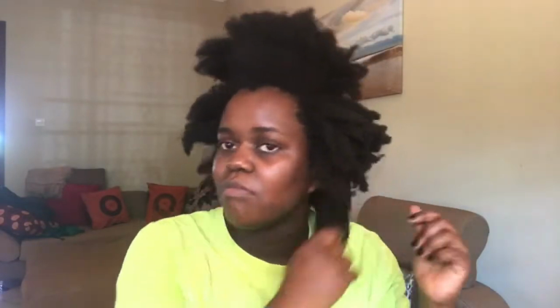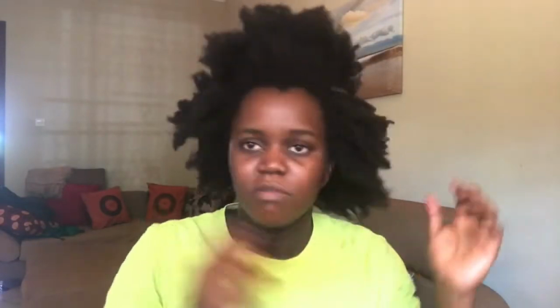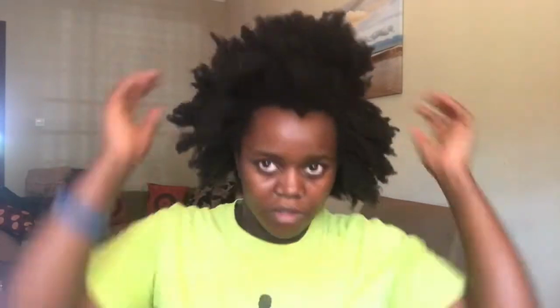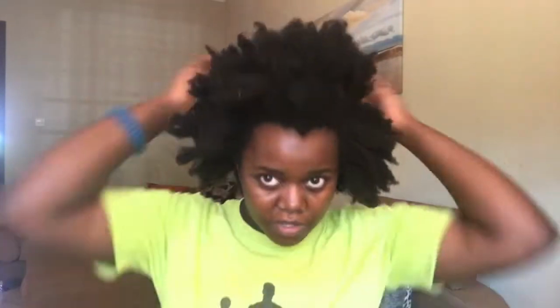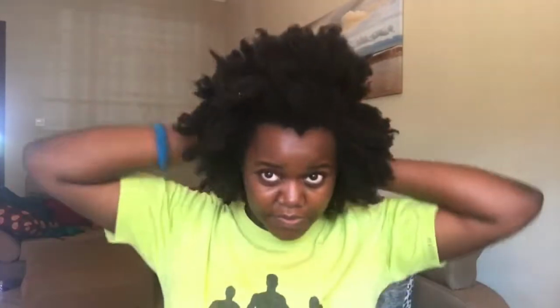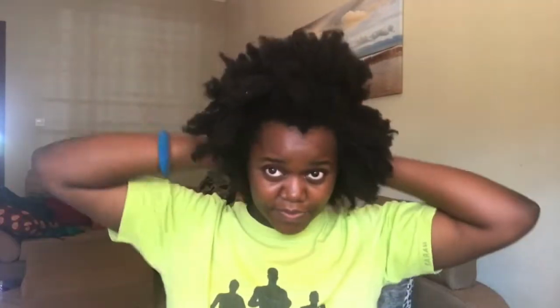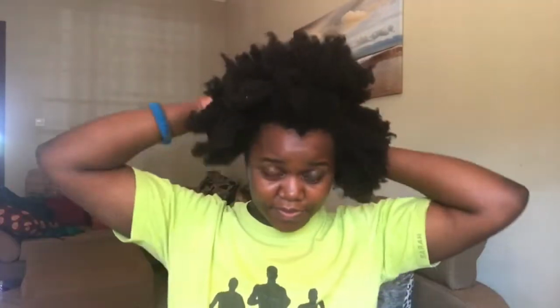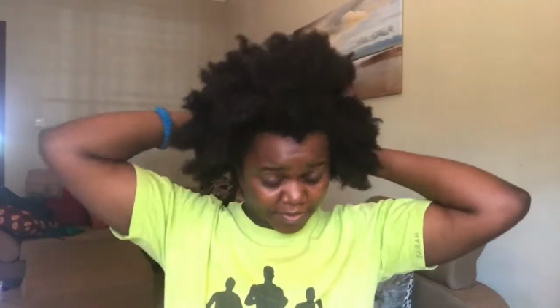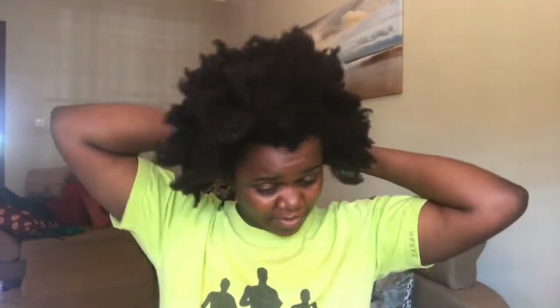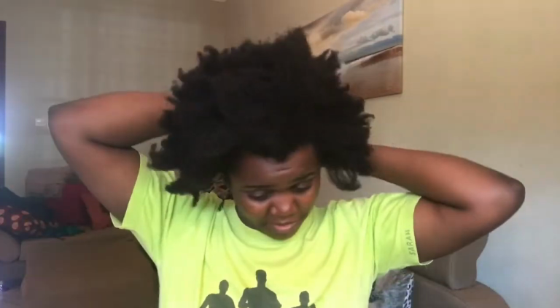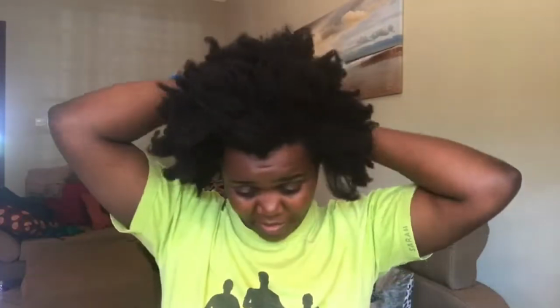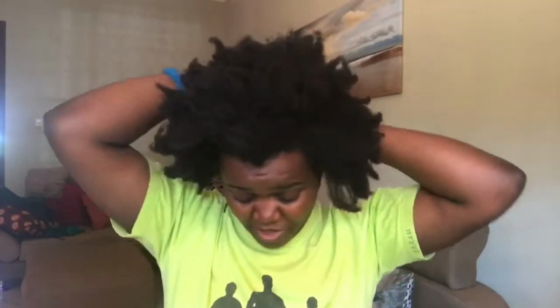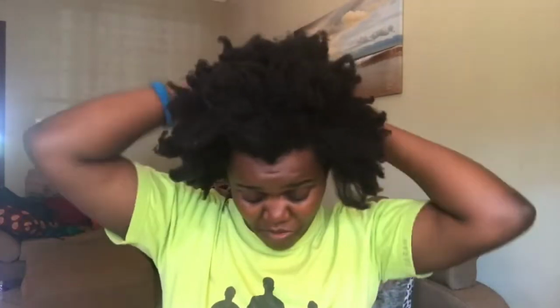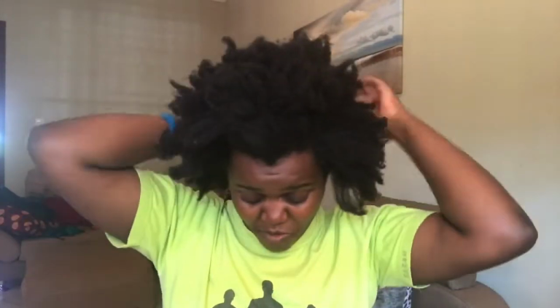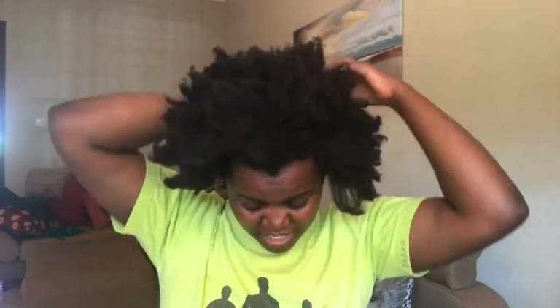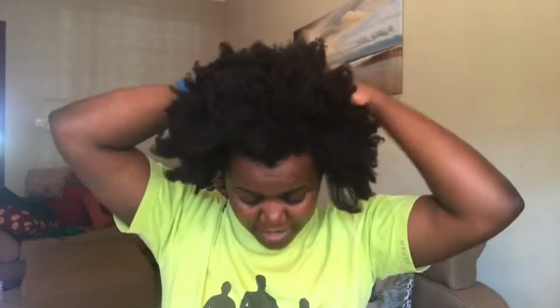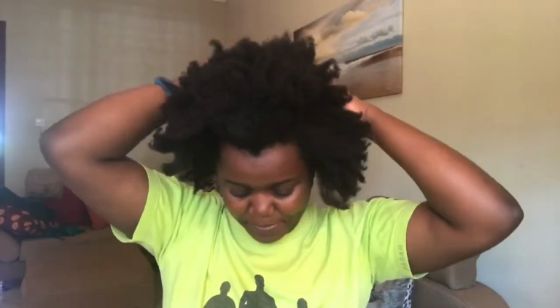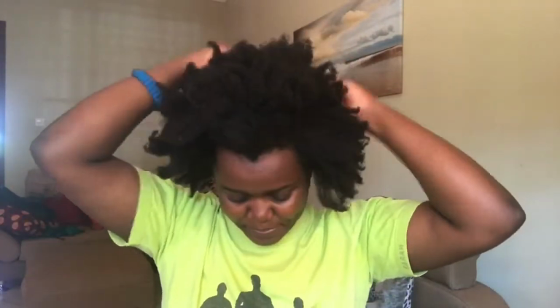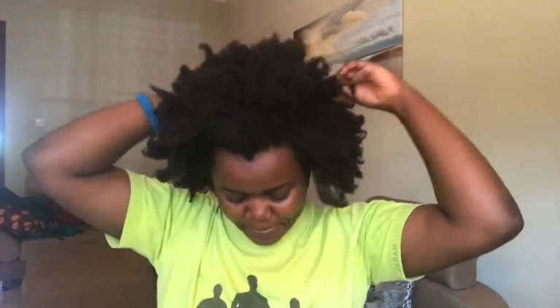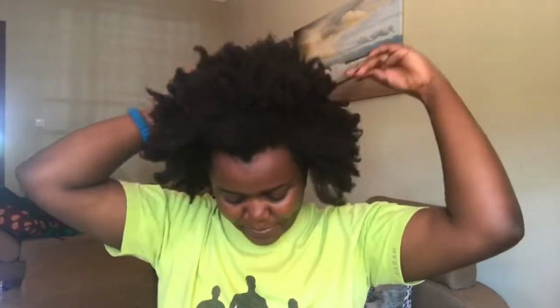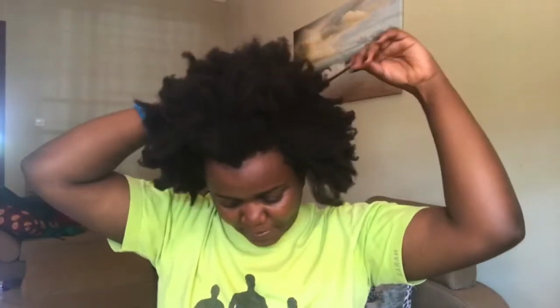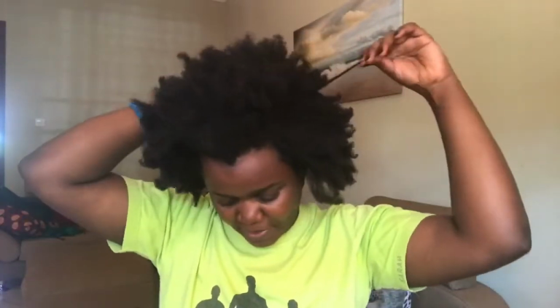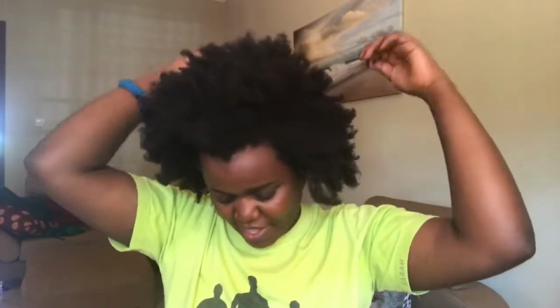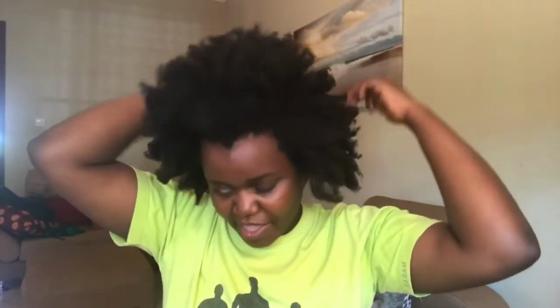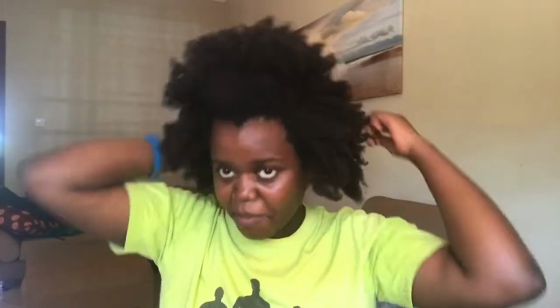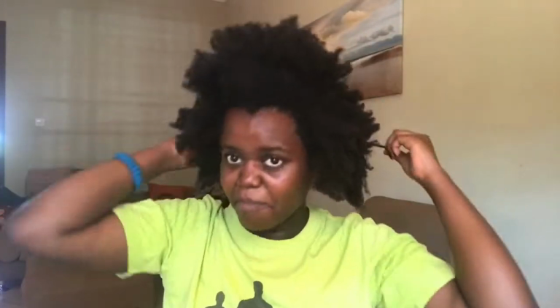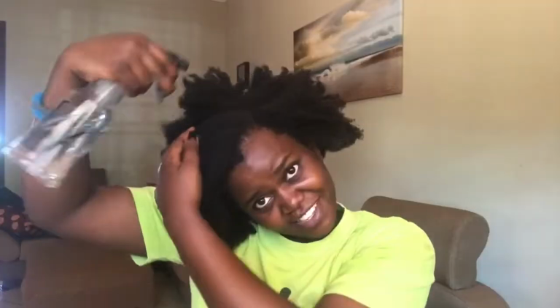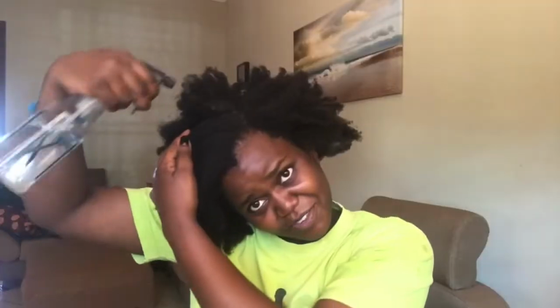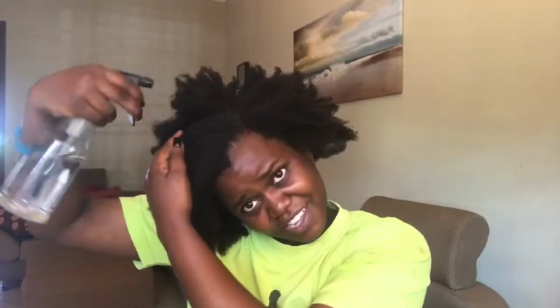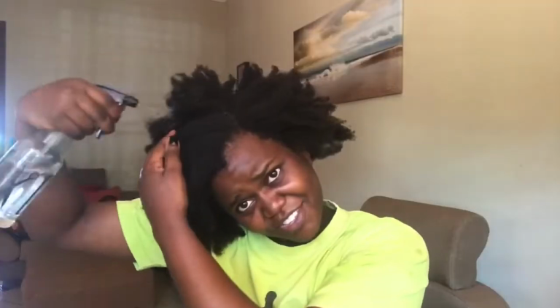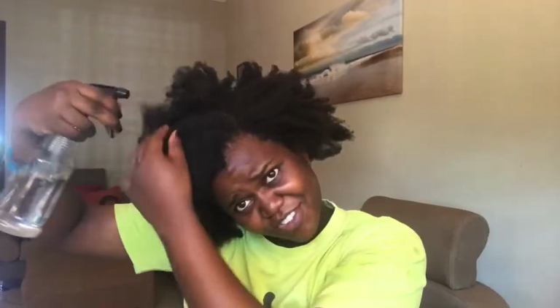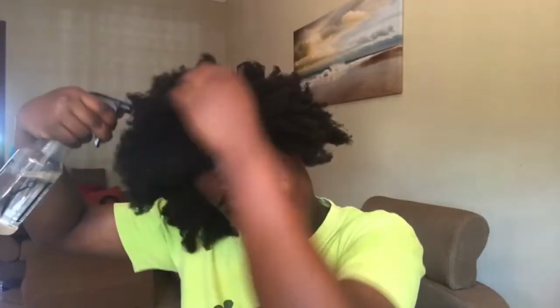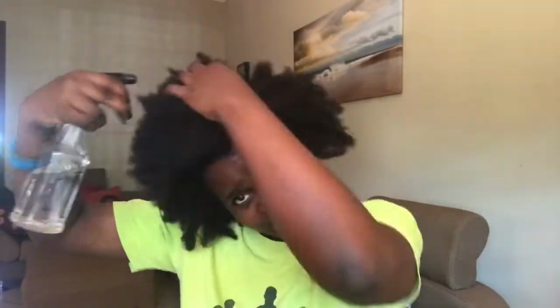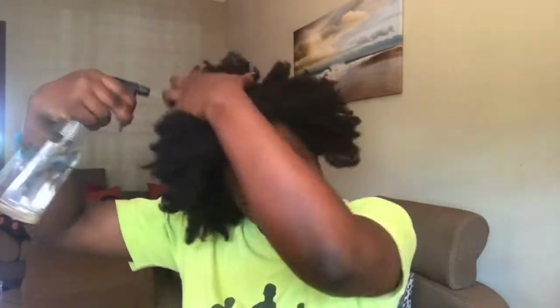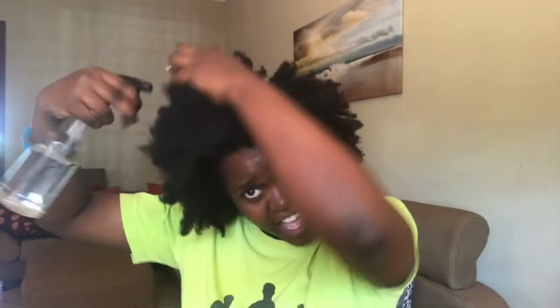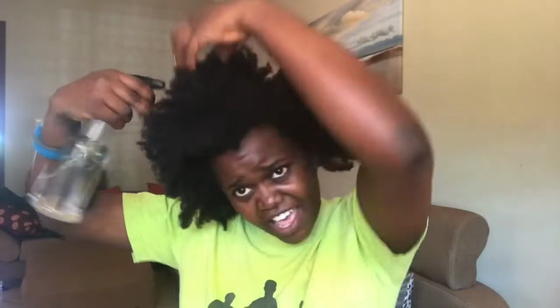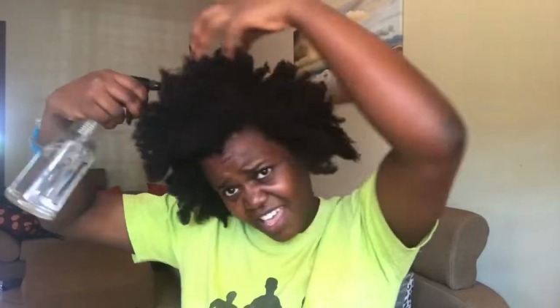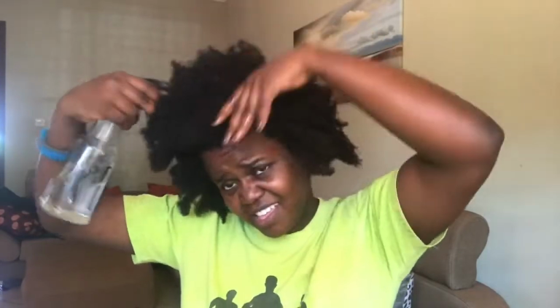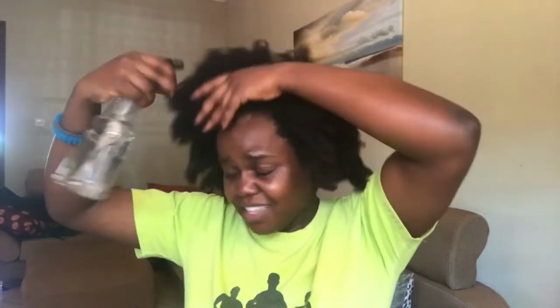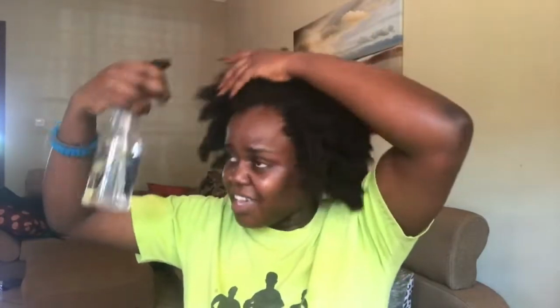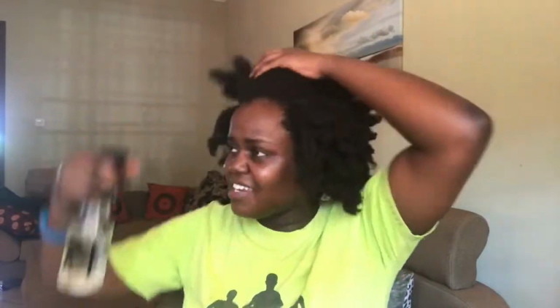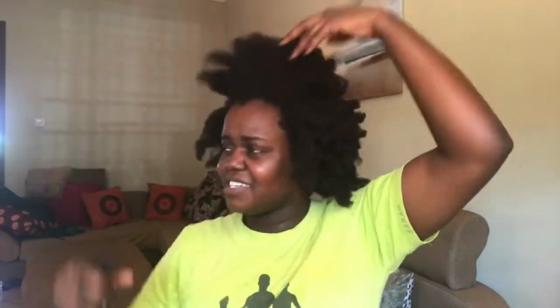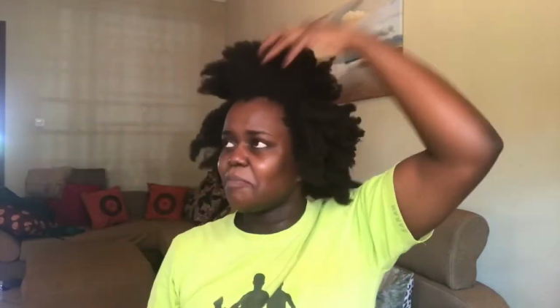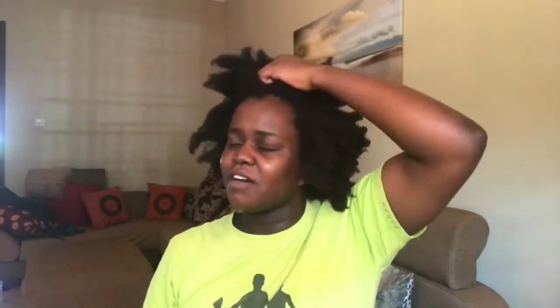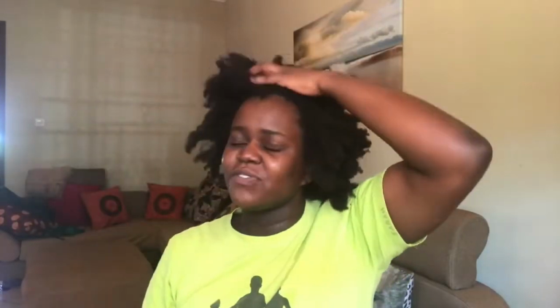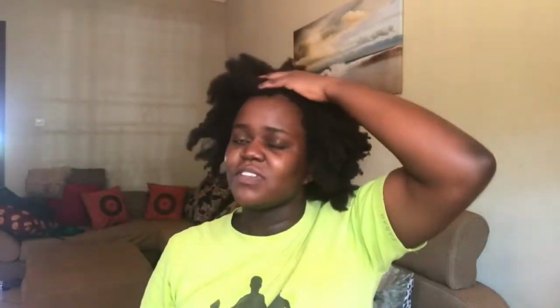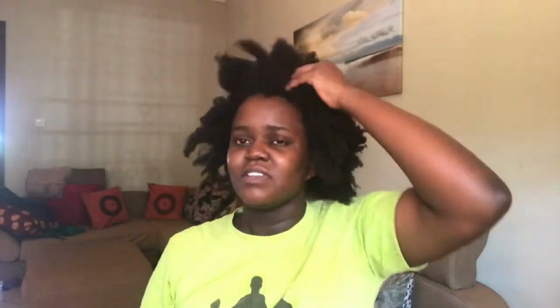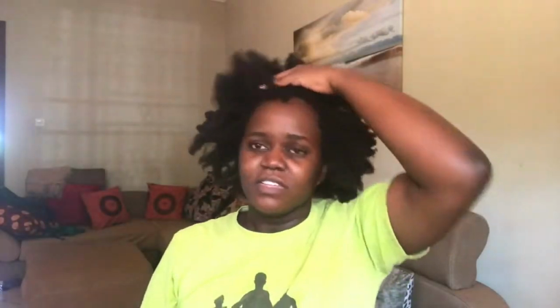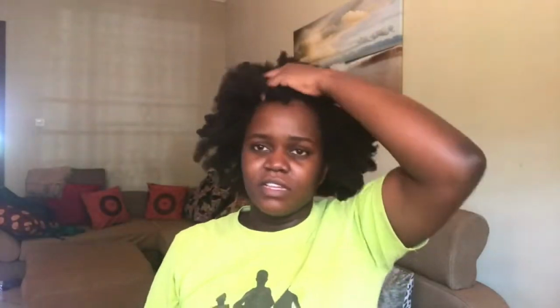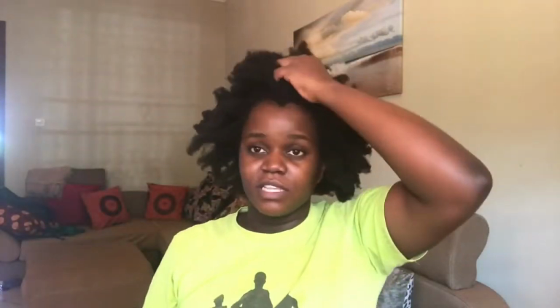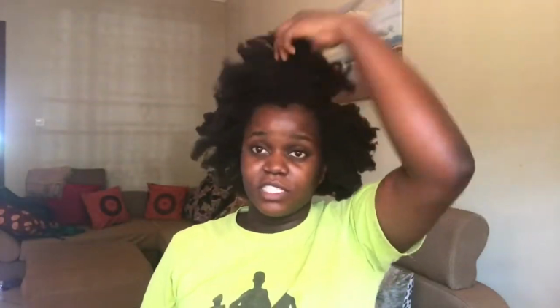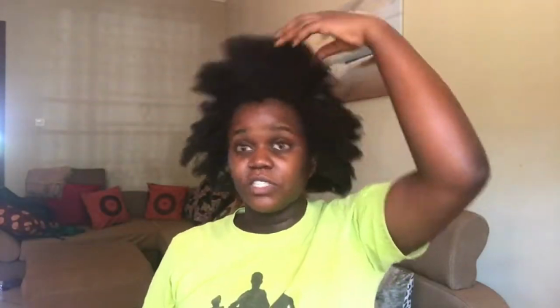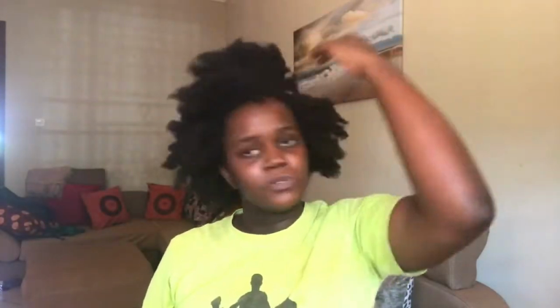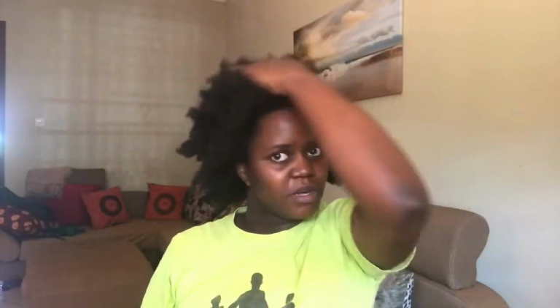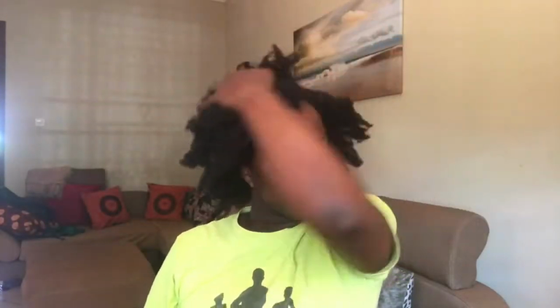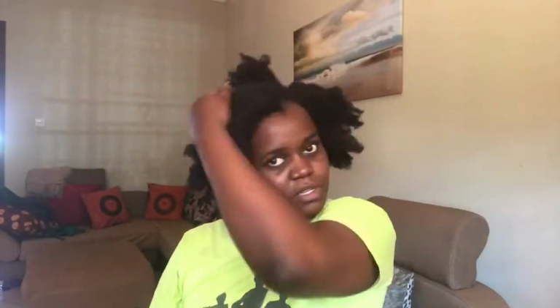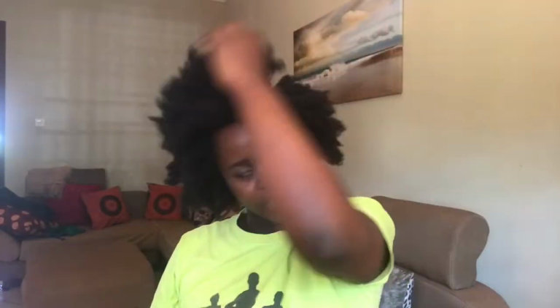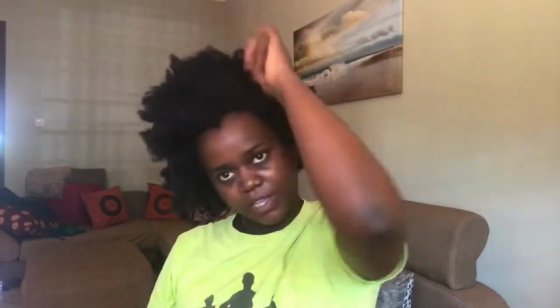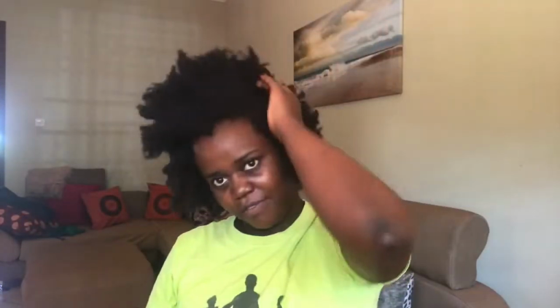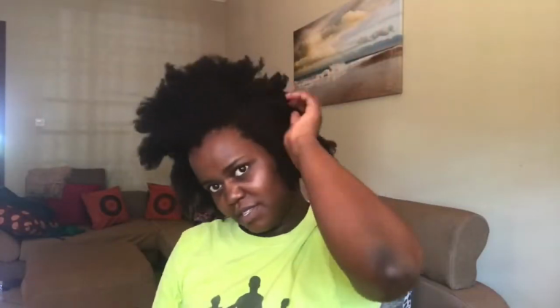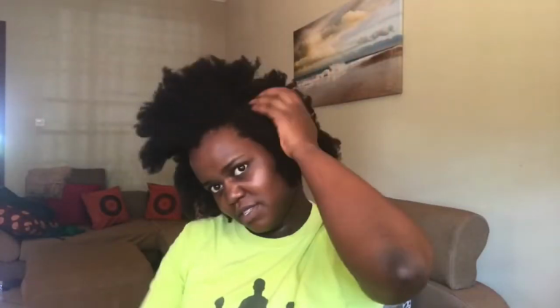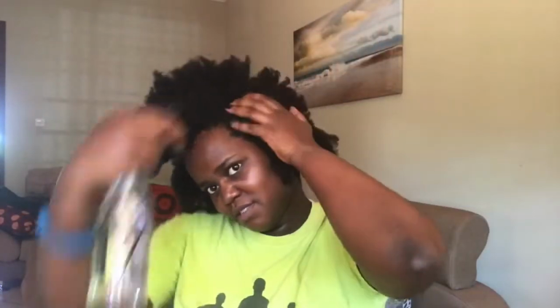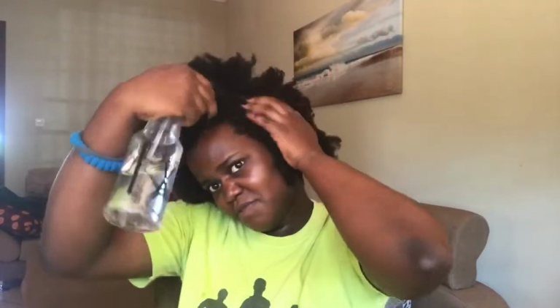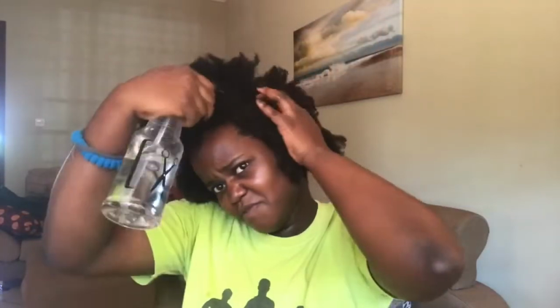I sprinkled and sprayed my hair with some water and got it fairly damp.